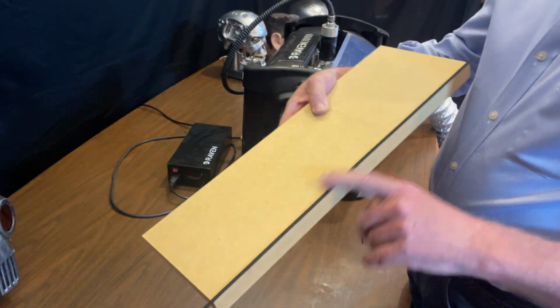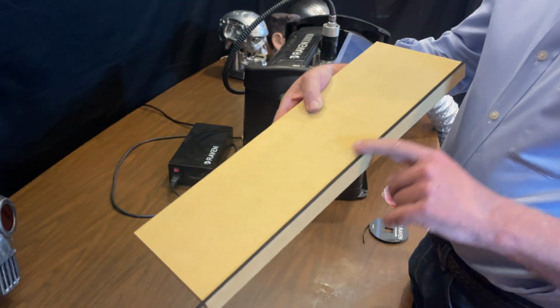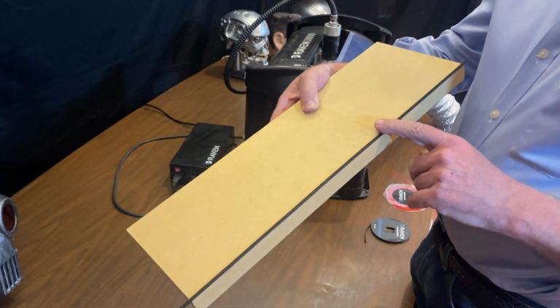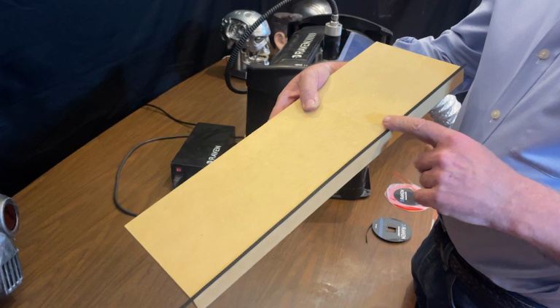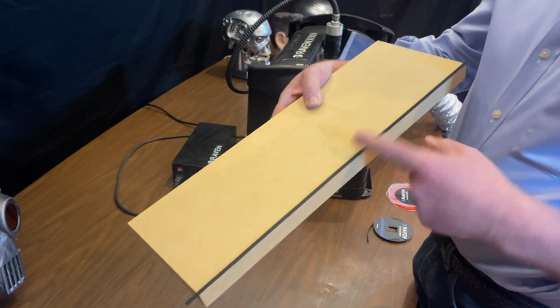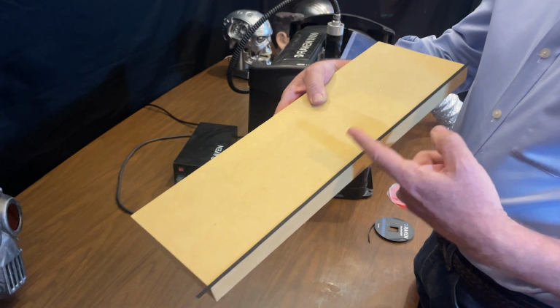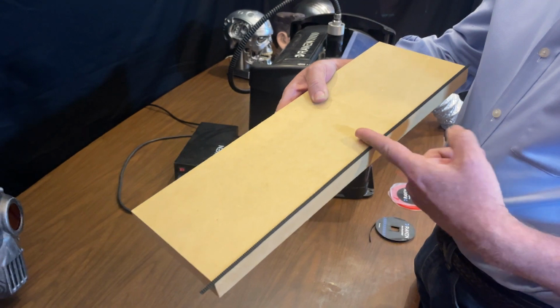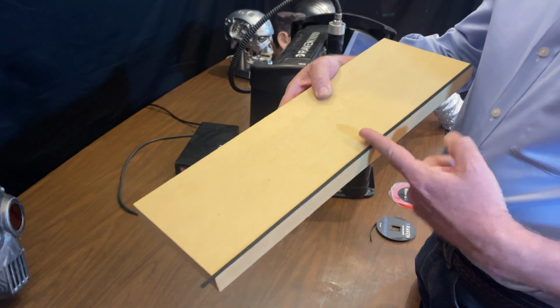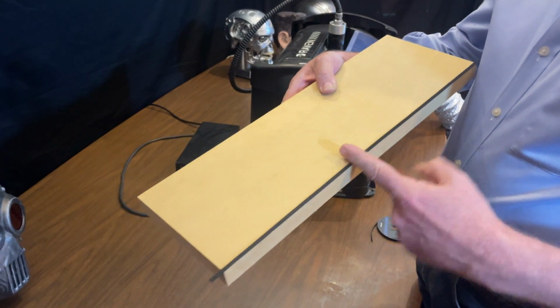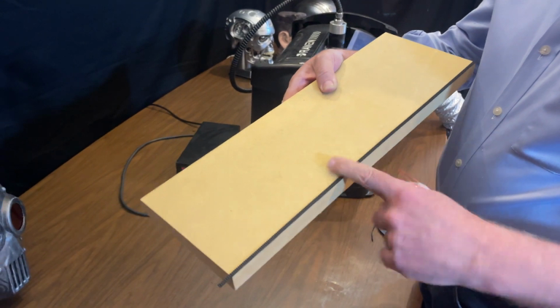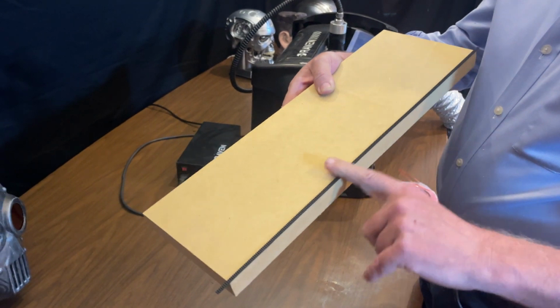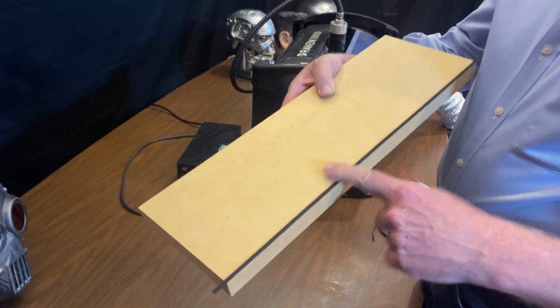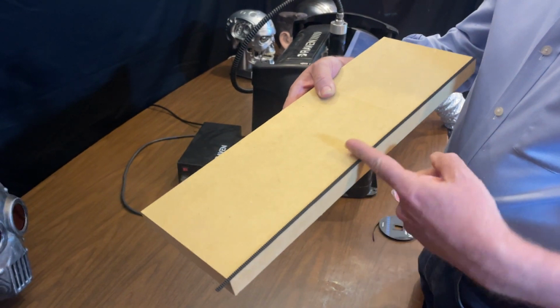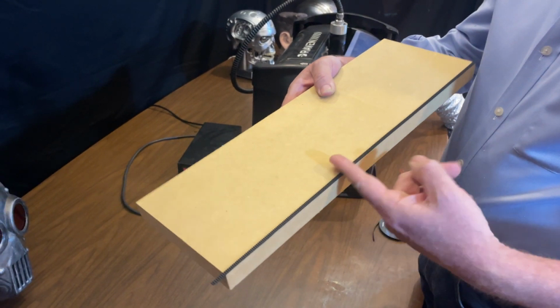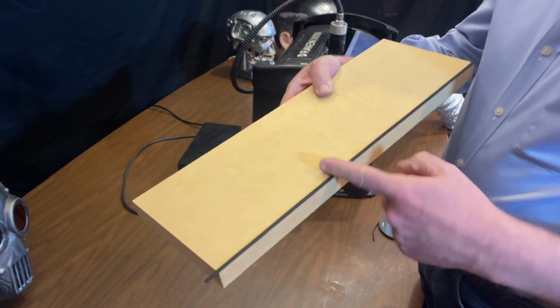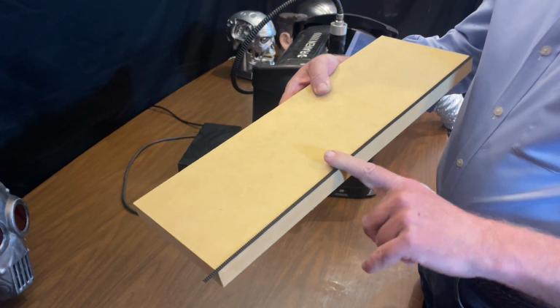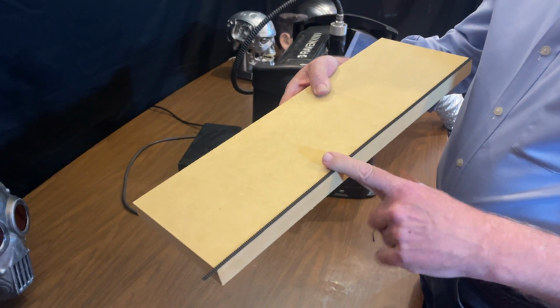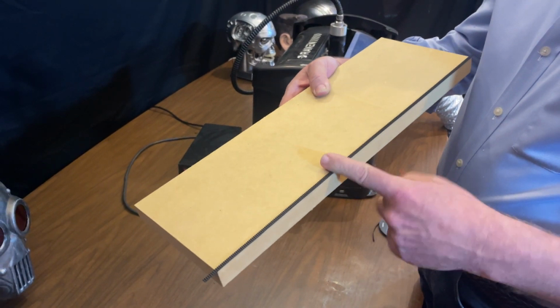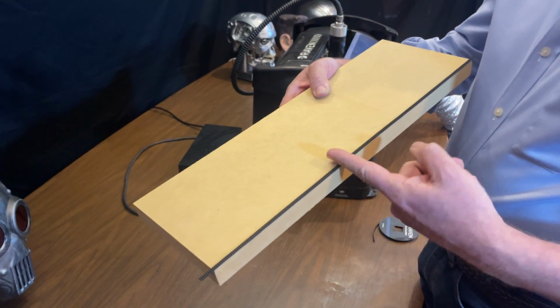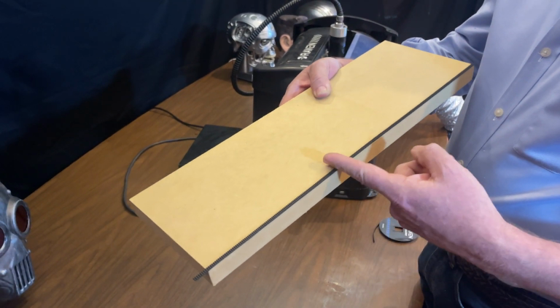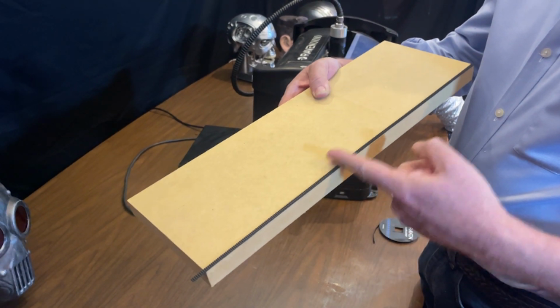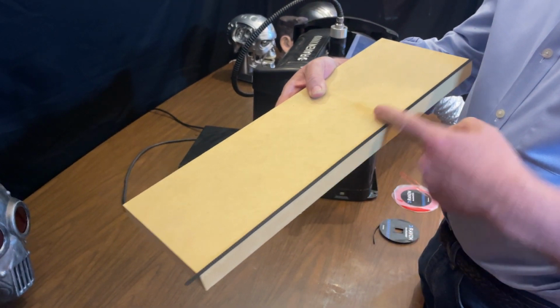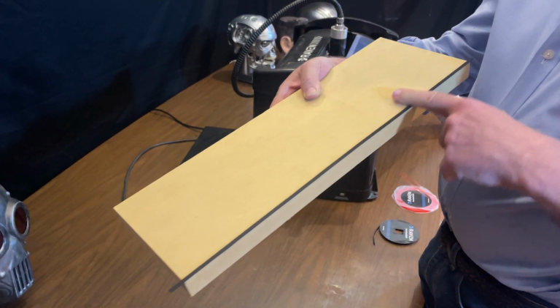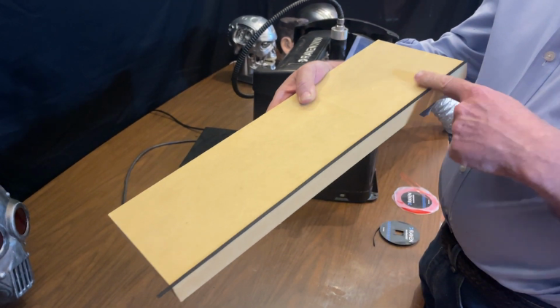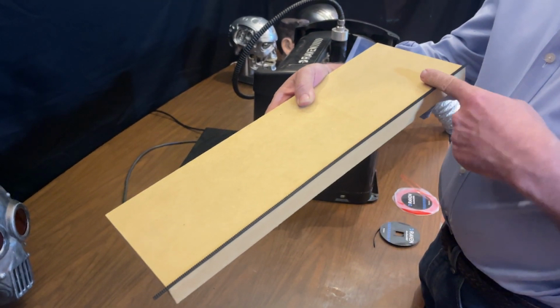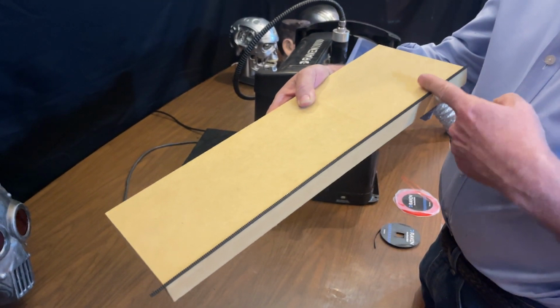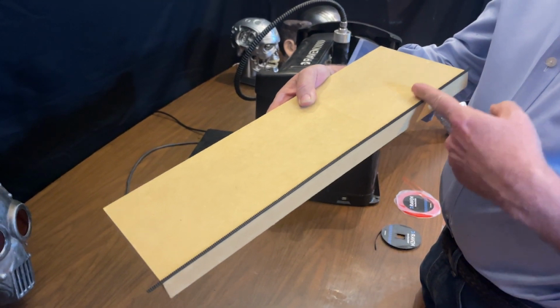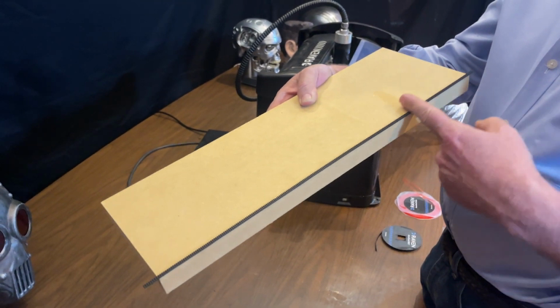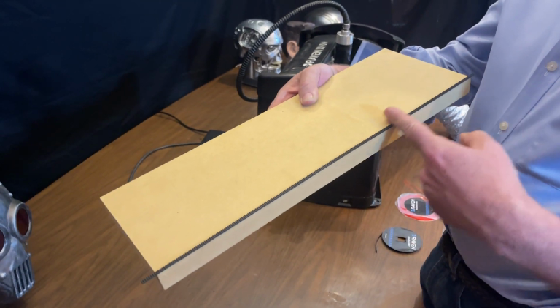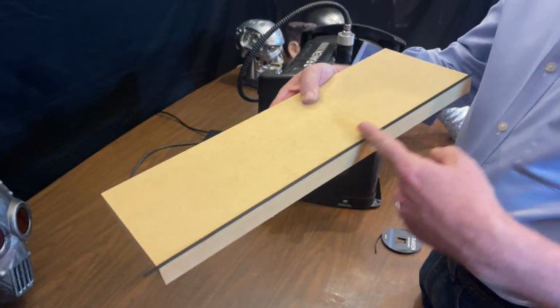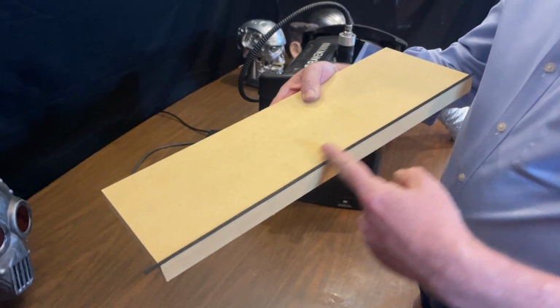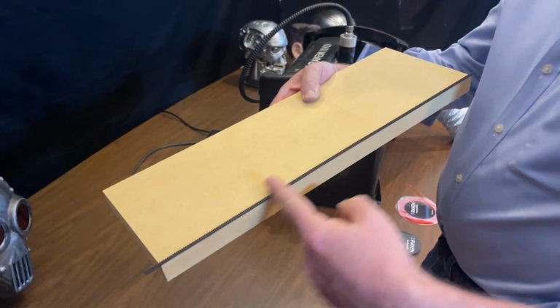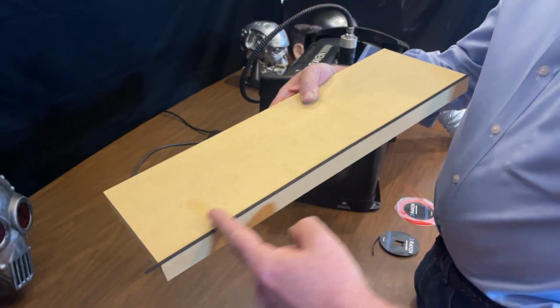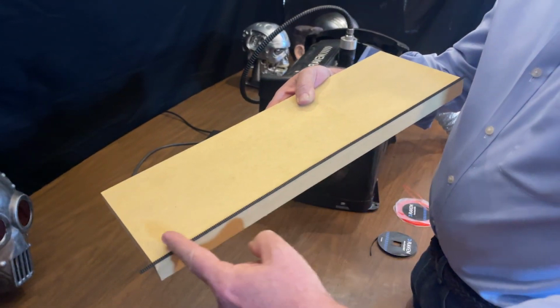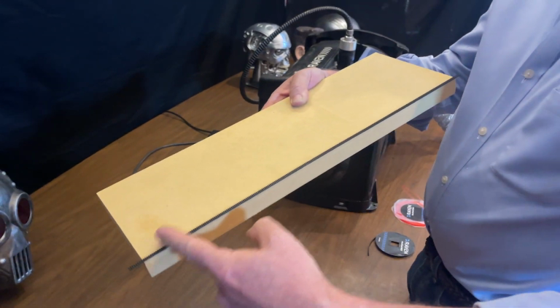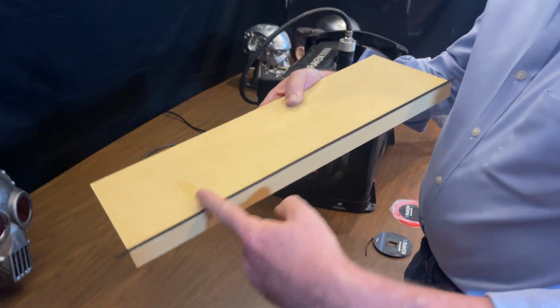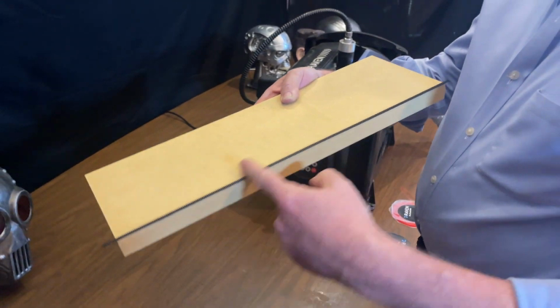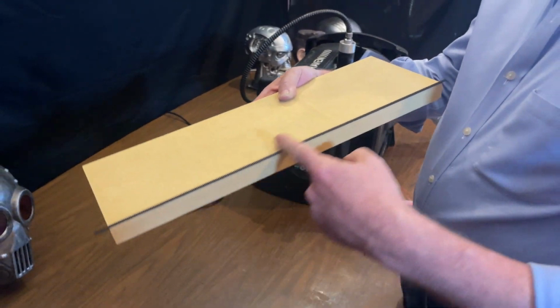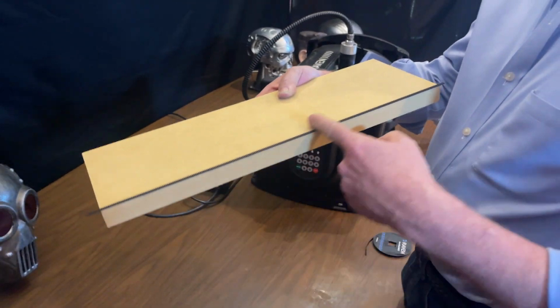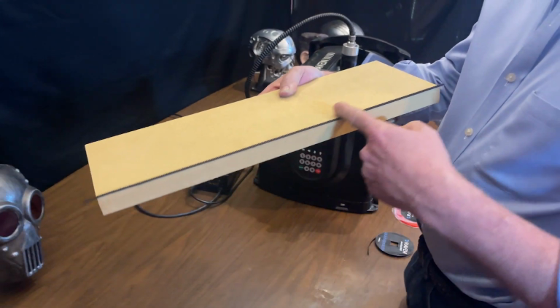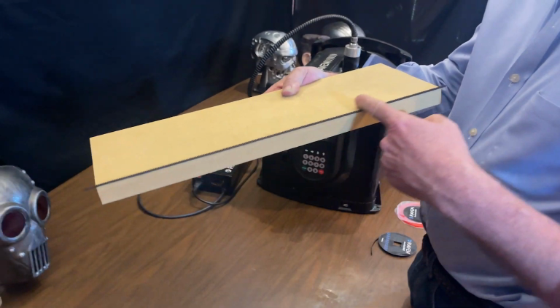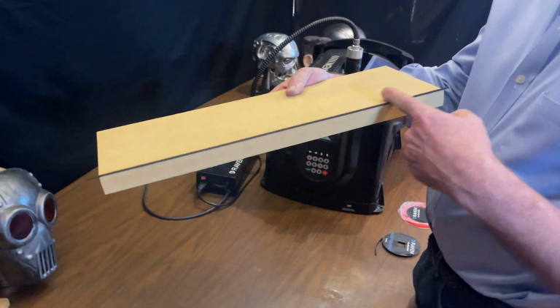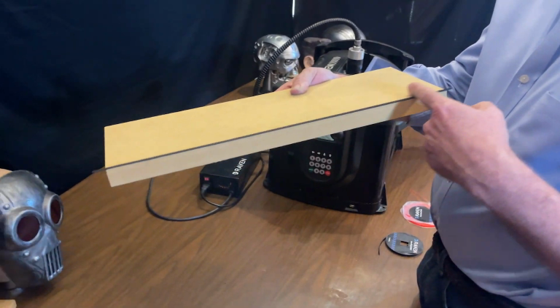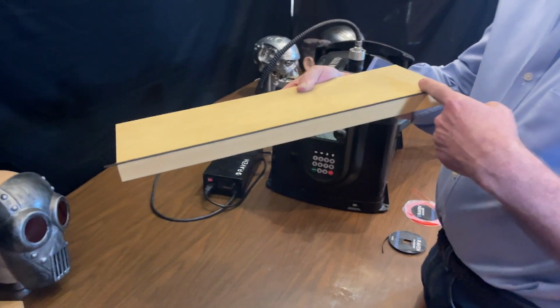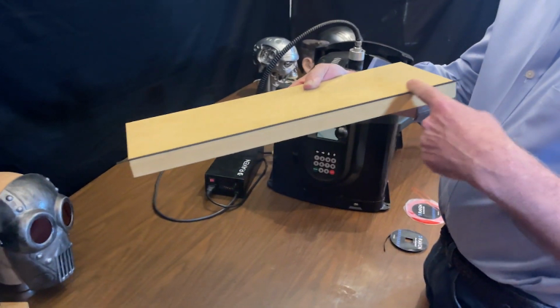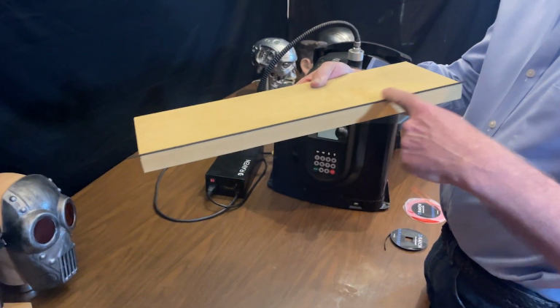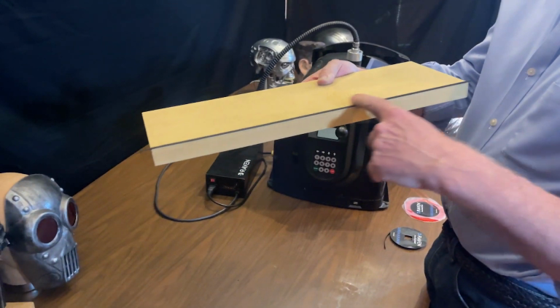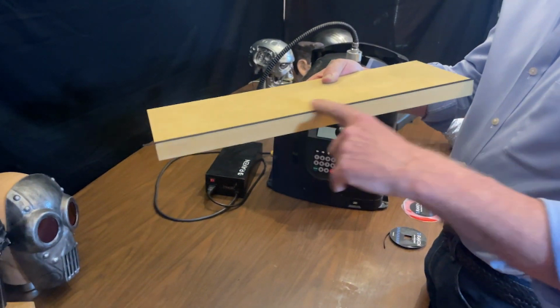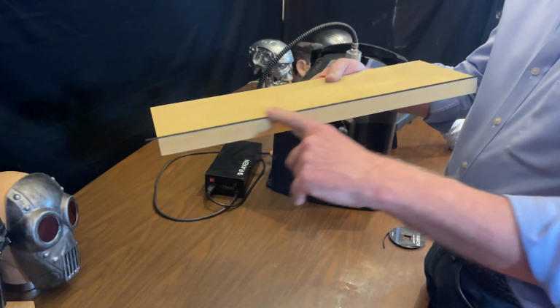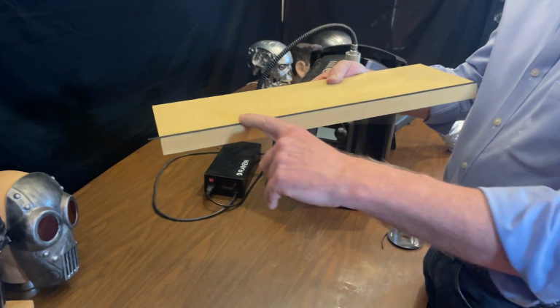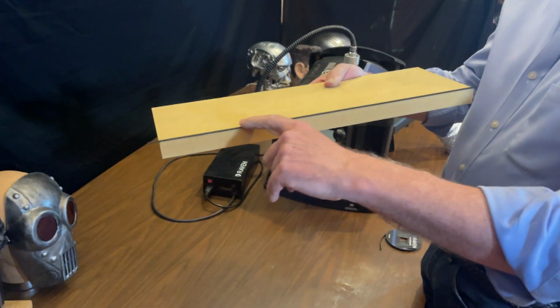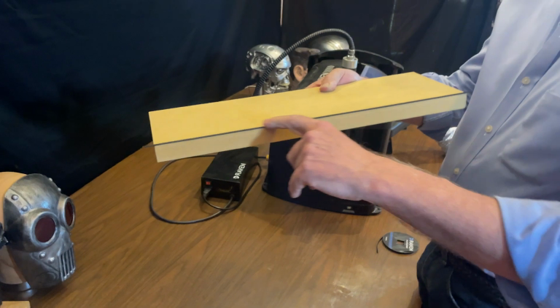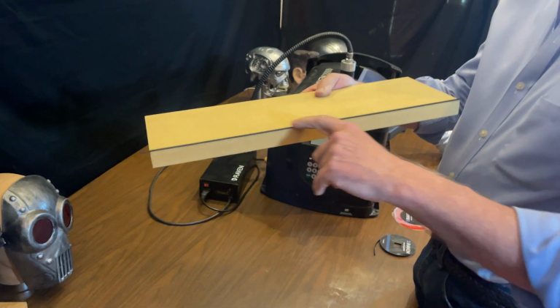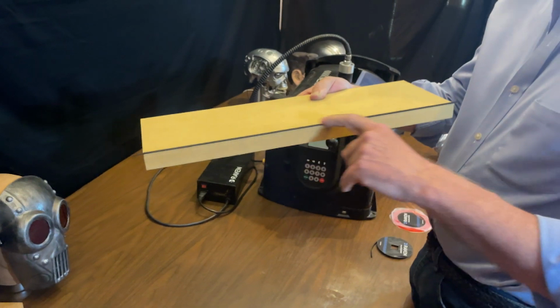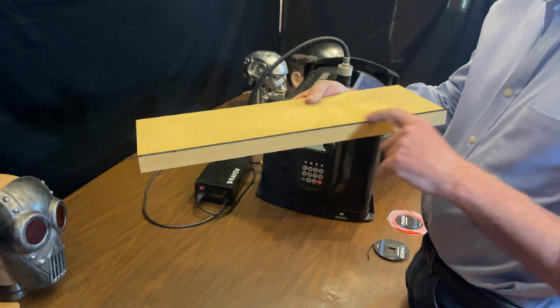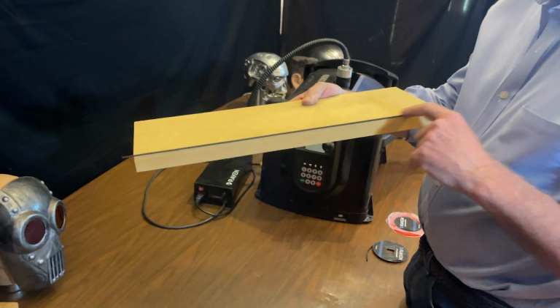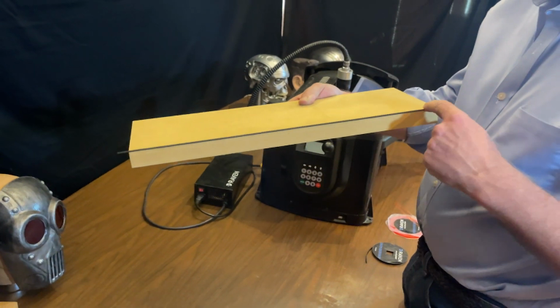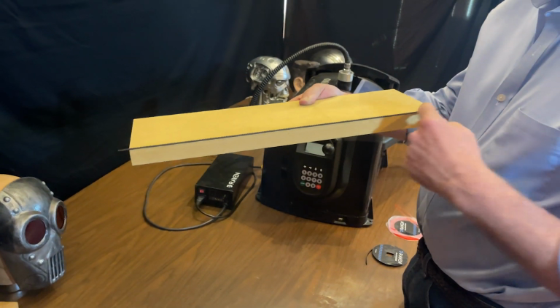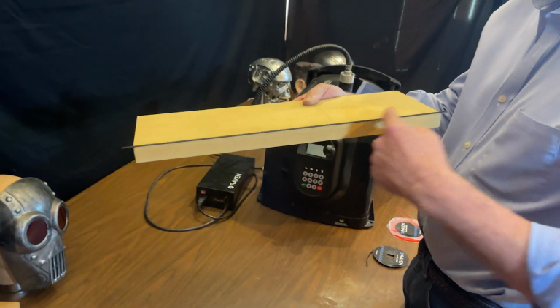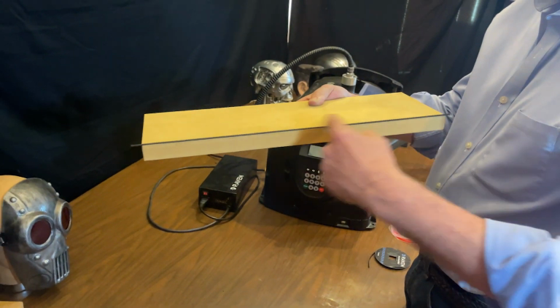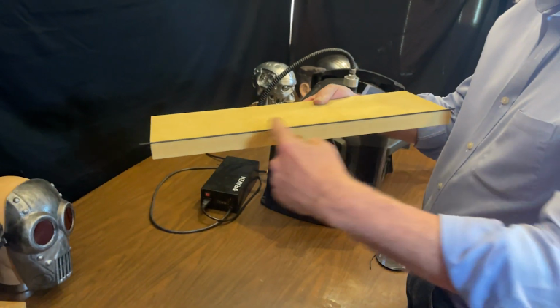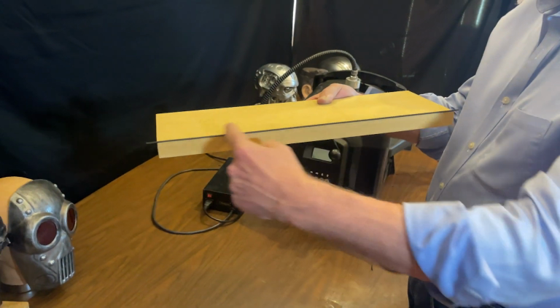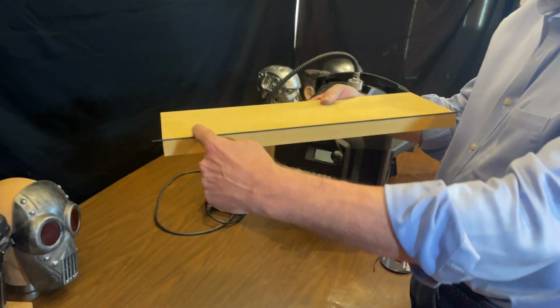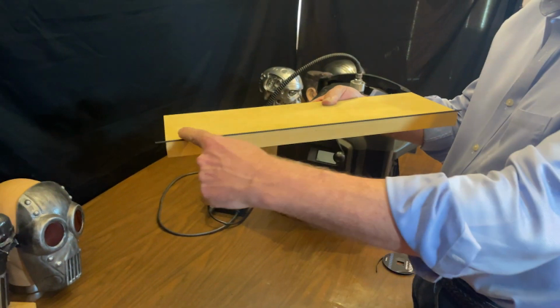There is no load on this tape. It's just acting as an index for that rolling tape measure to measure along that board.